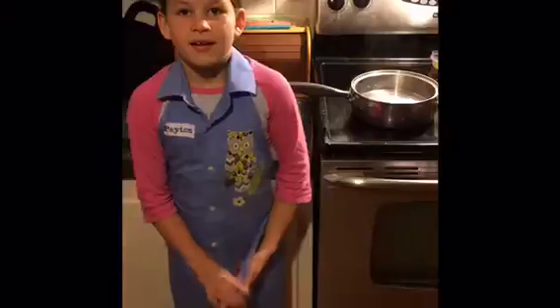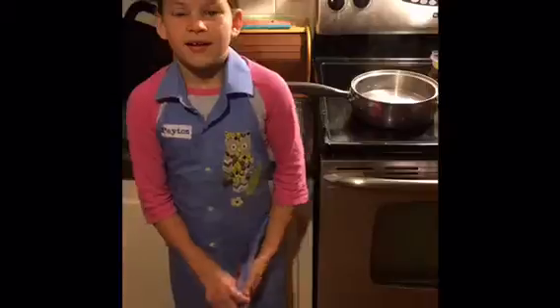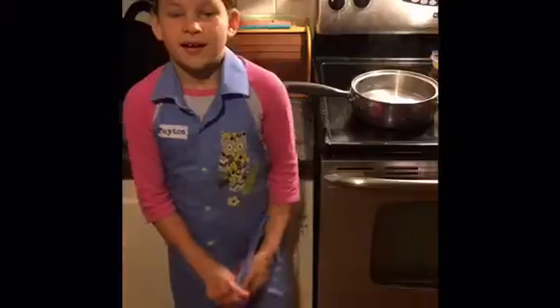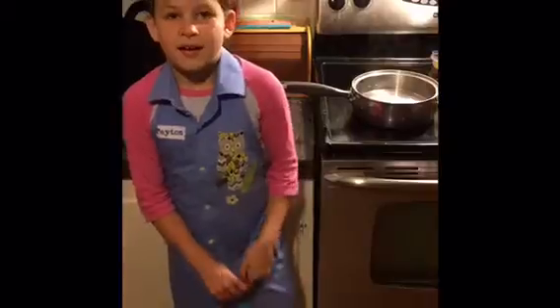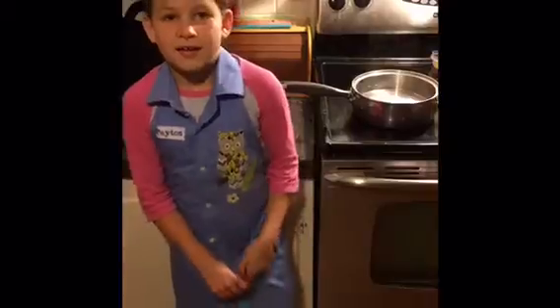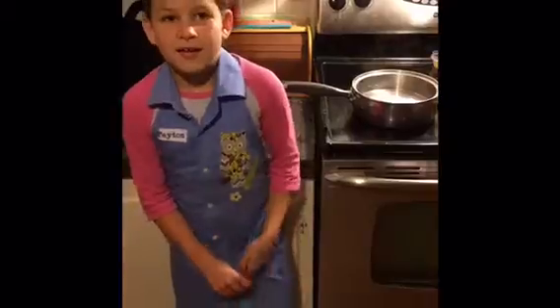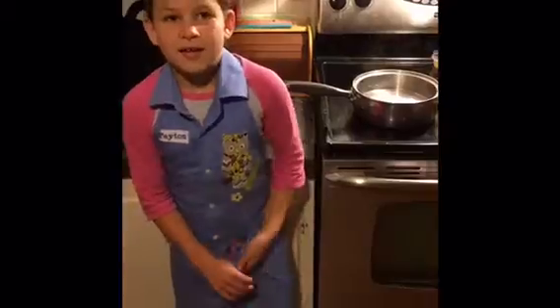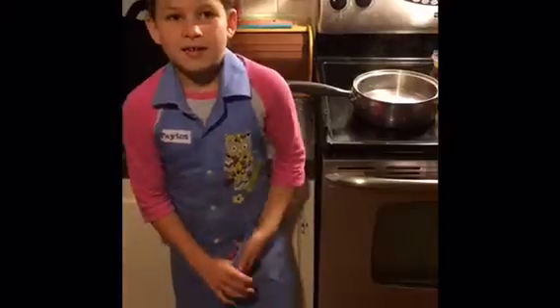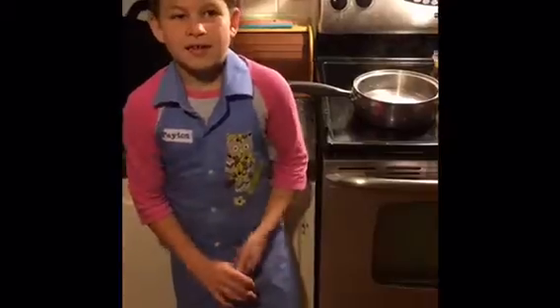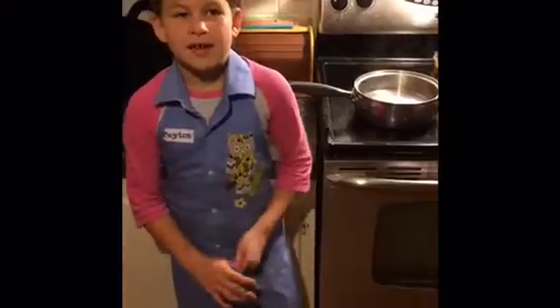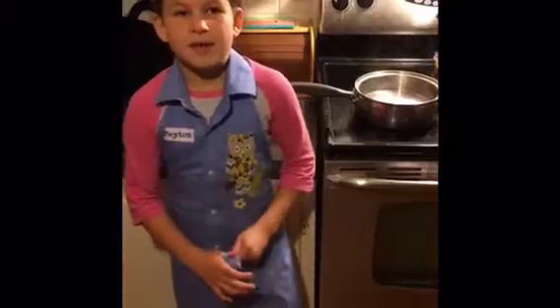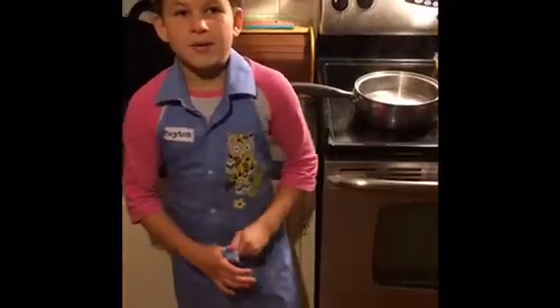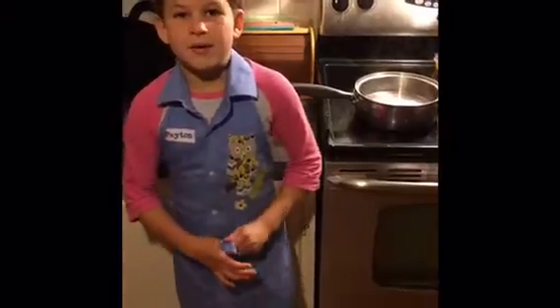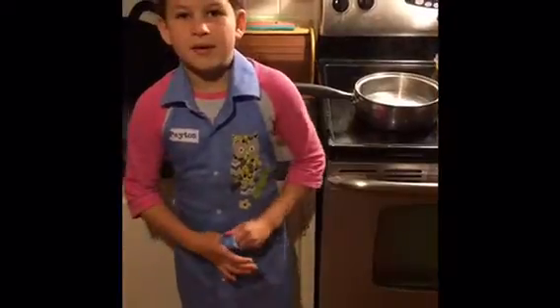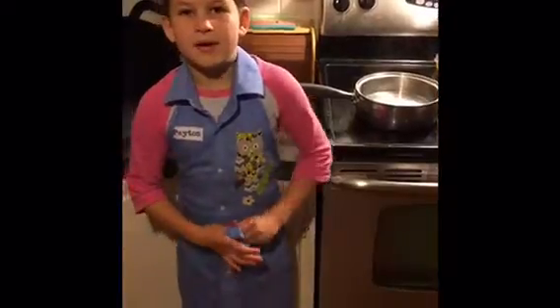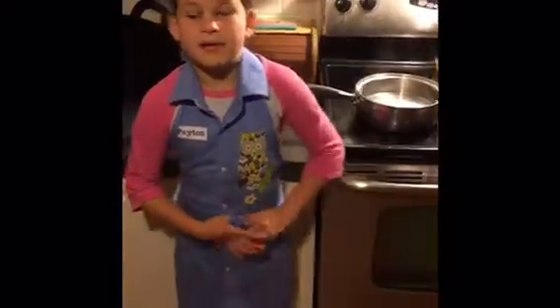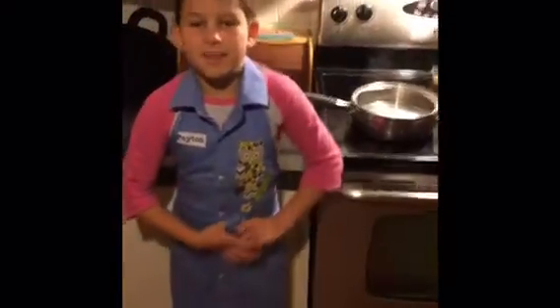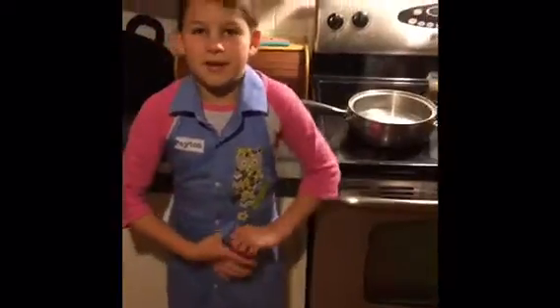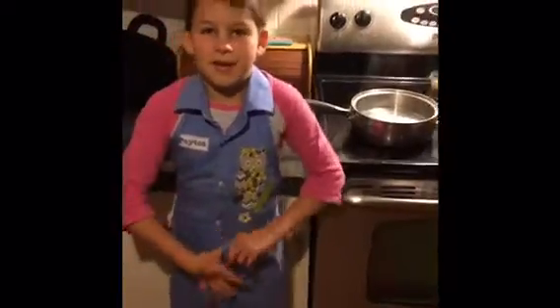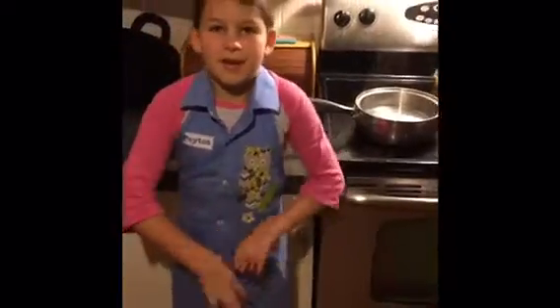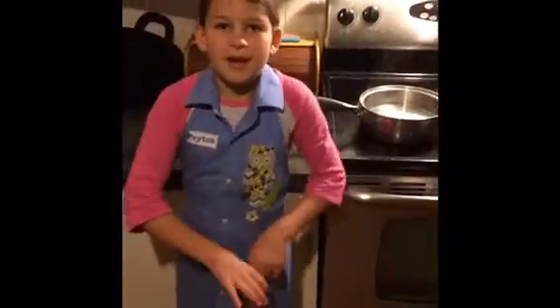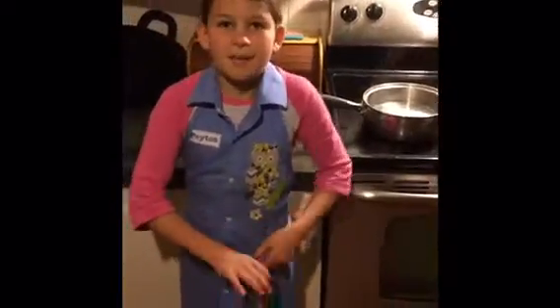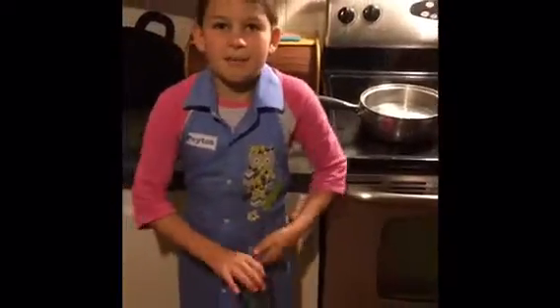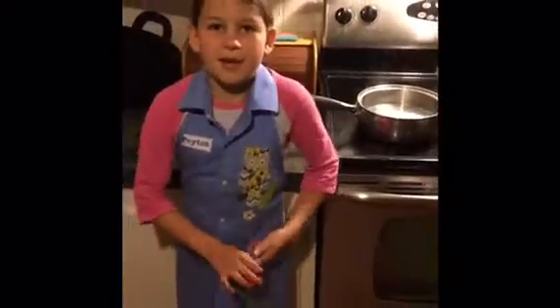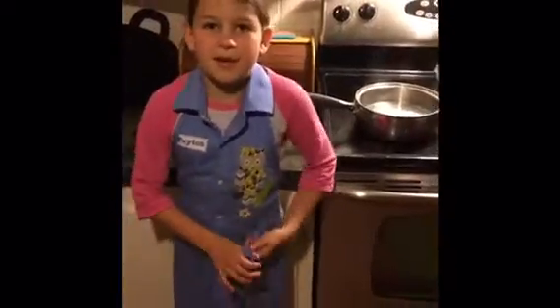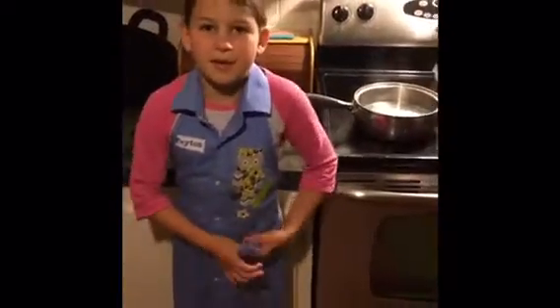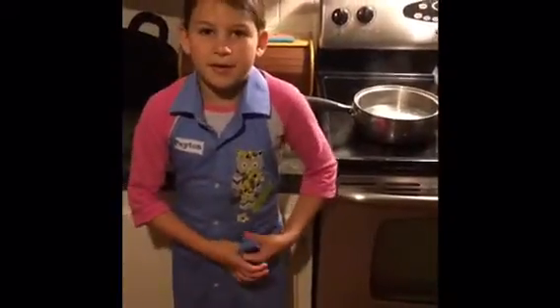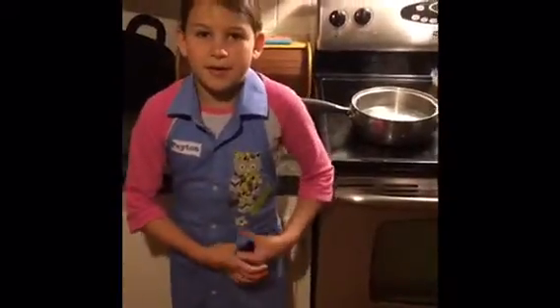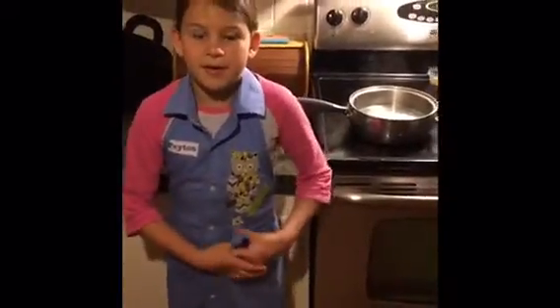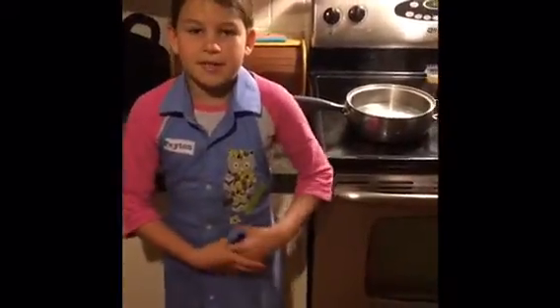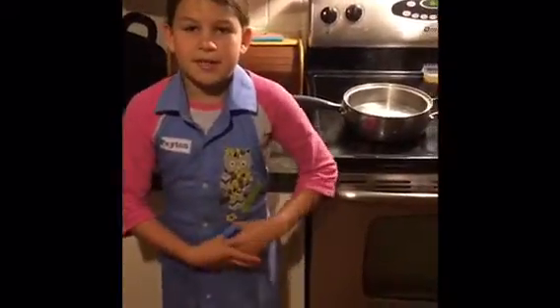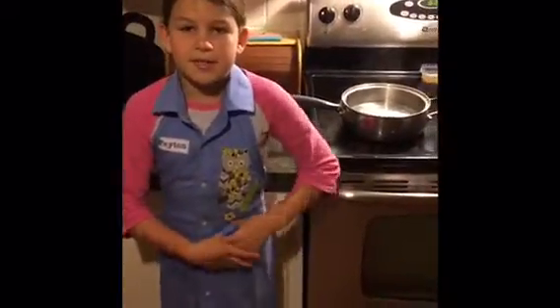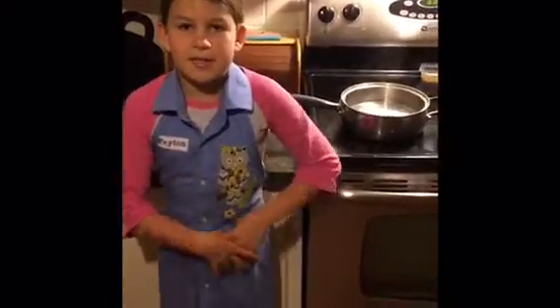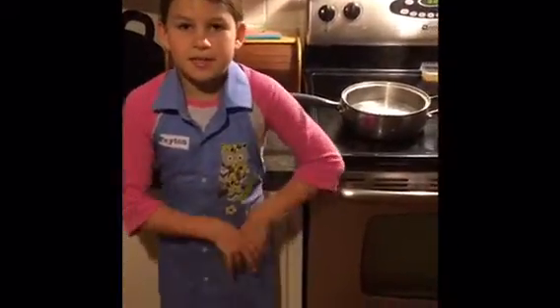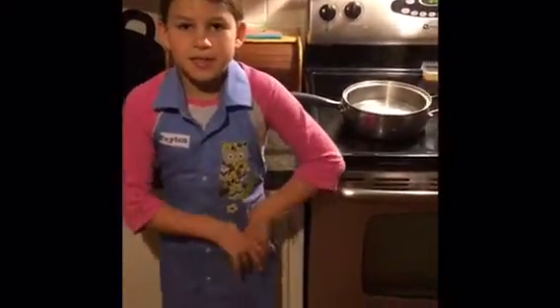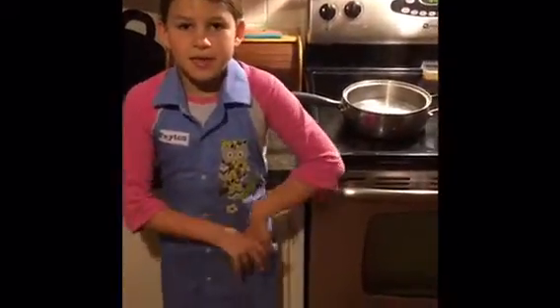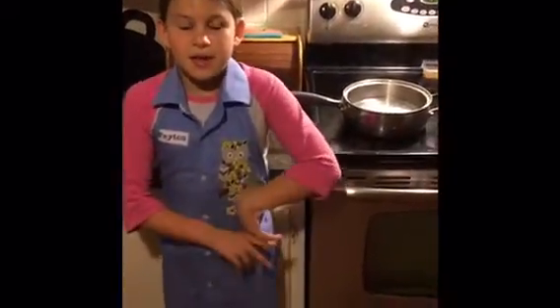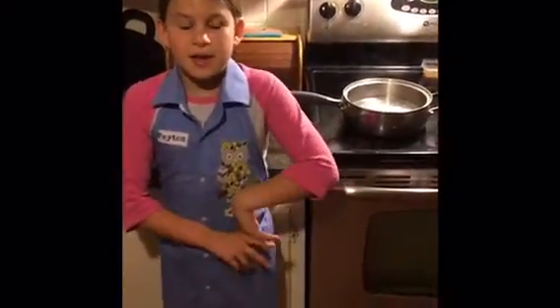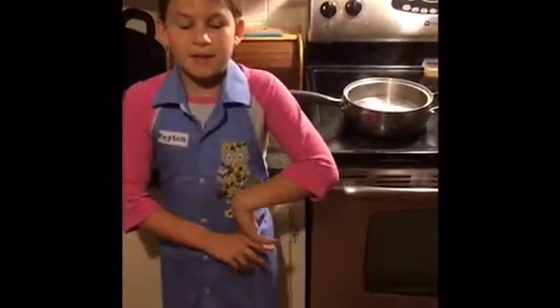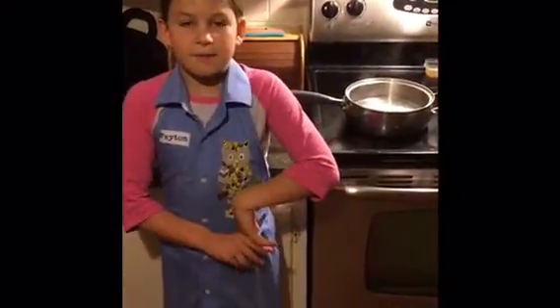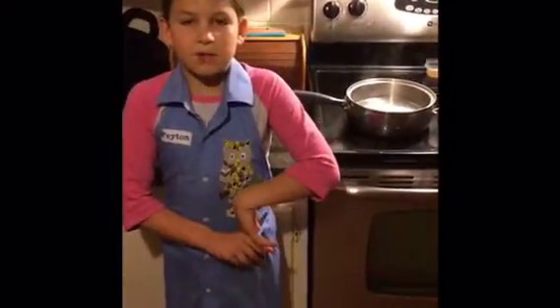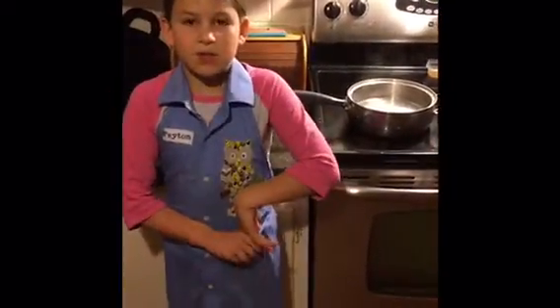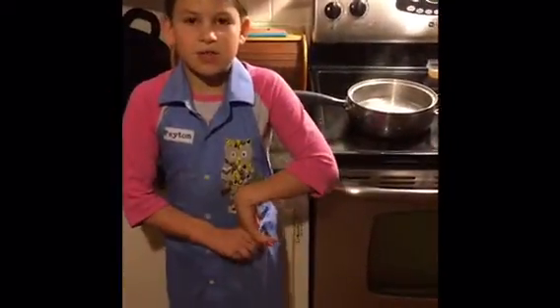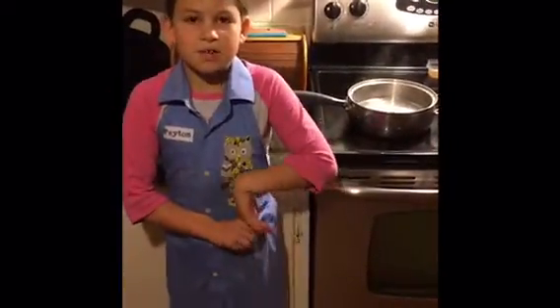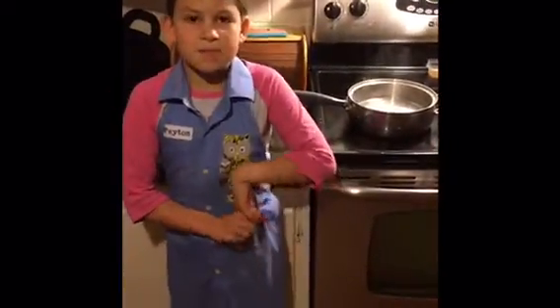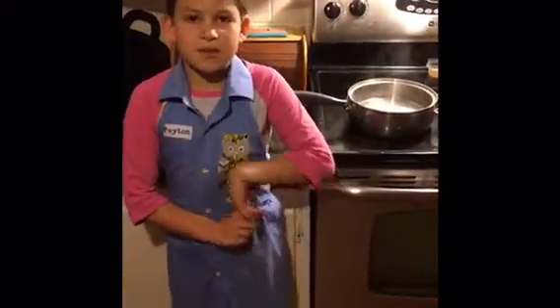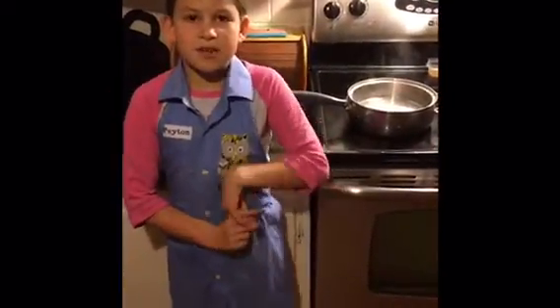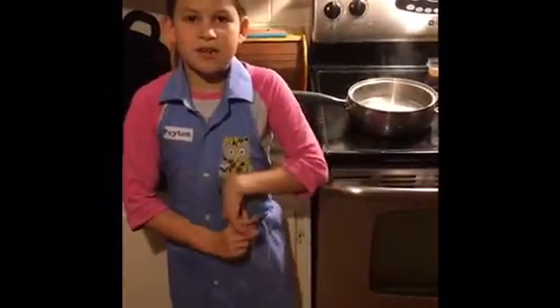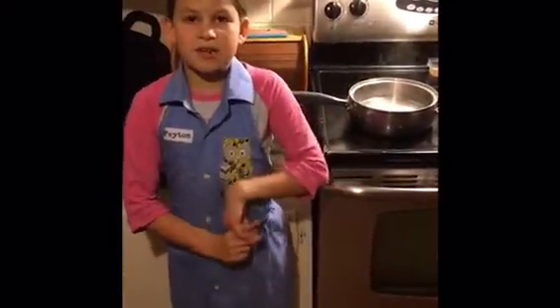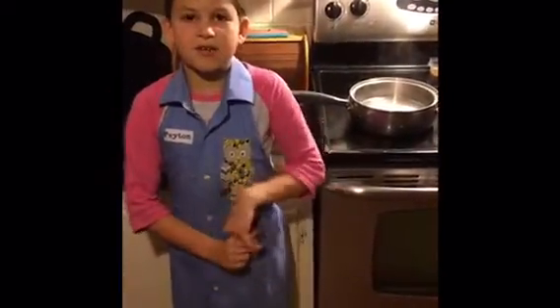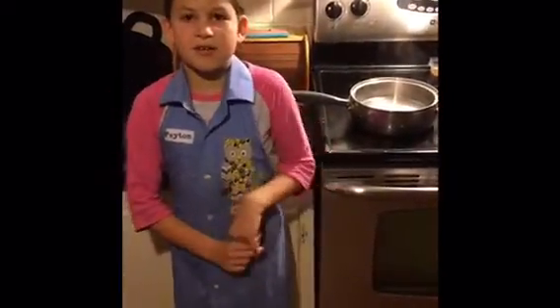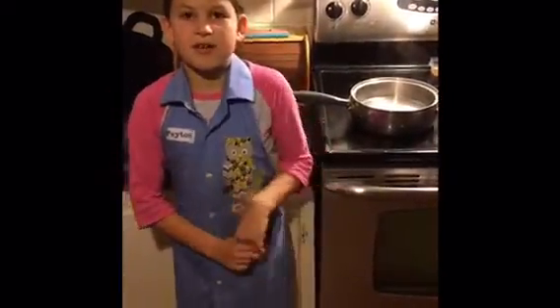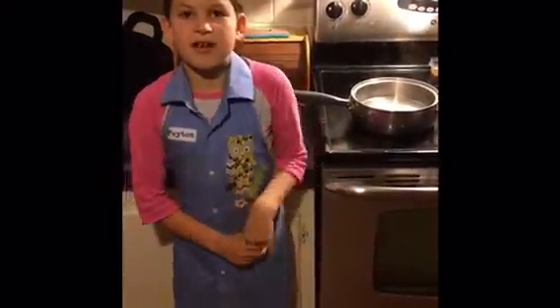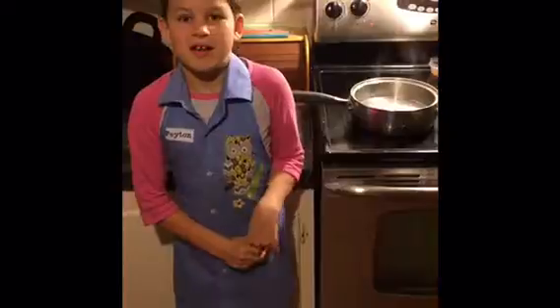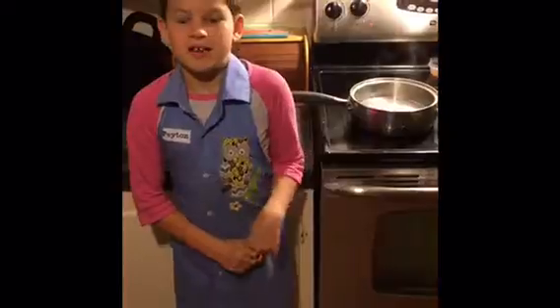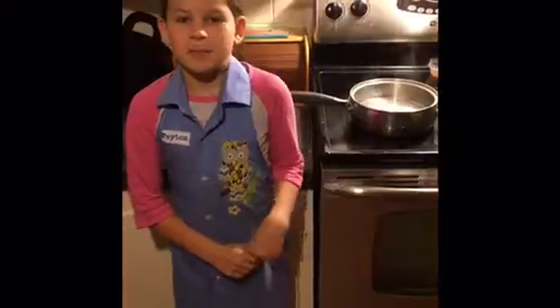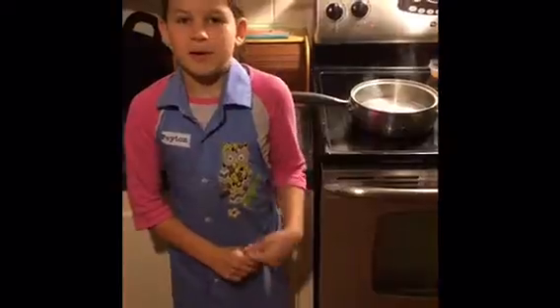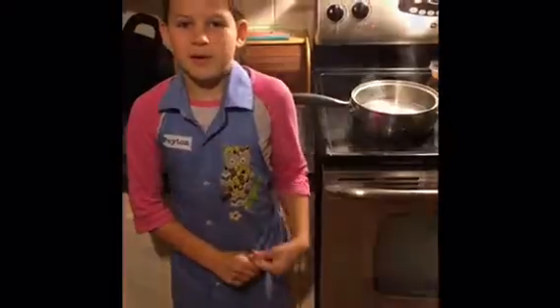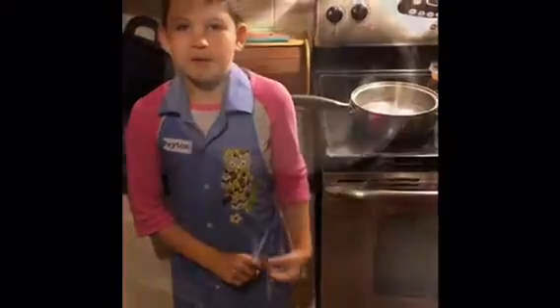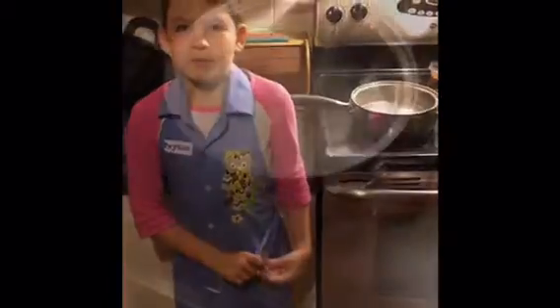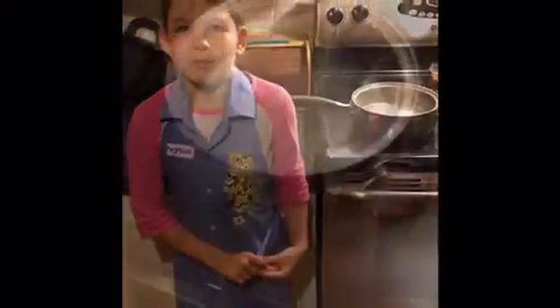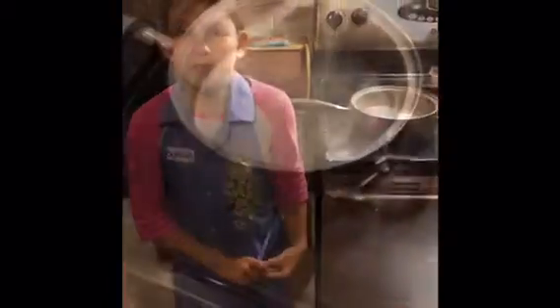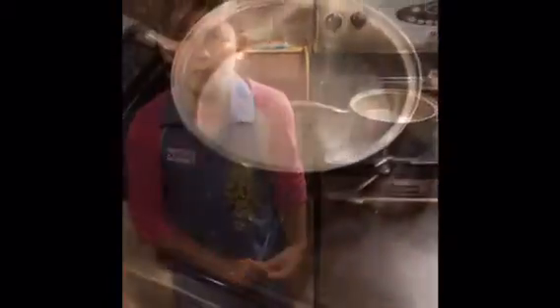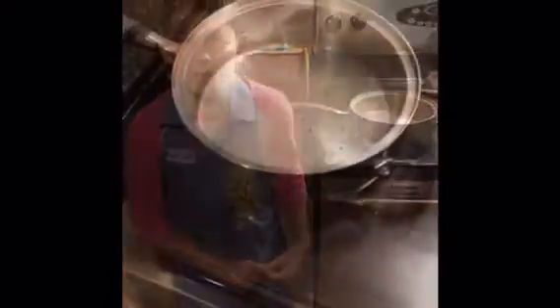Hey guys, today we are making macaroni and cheese and the first step you need to do is boil some water.